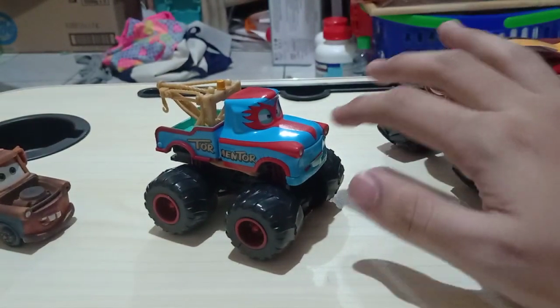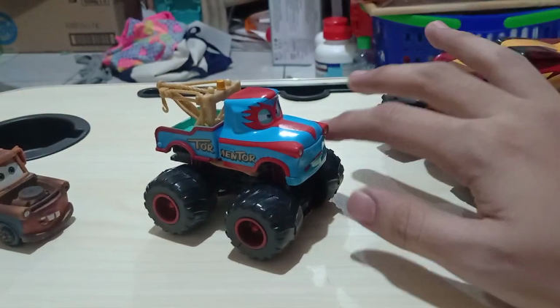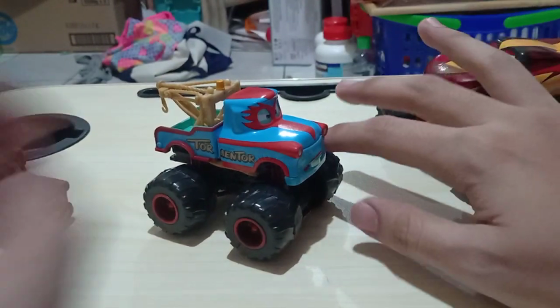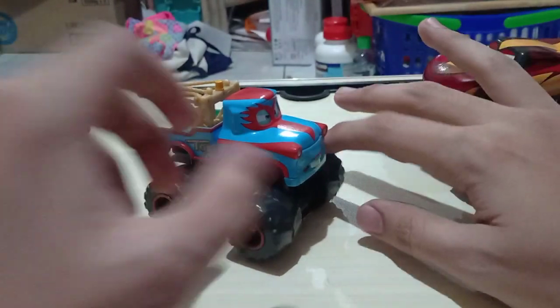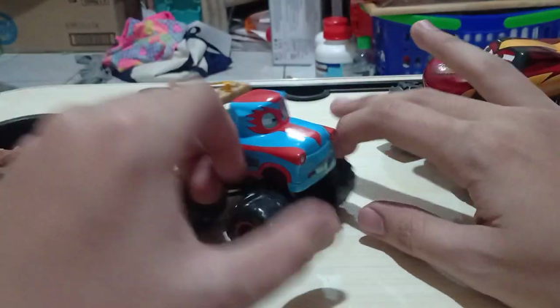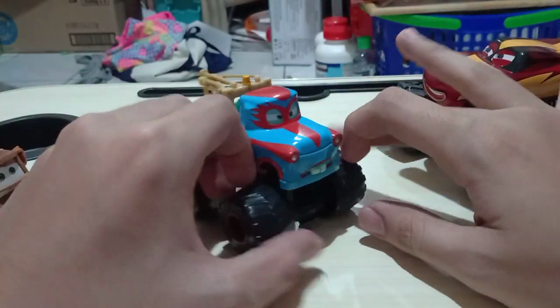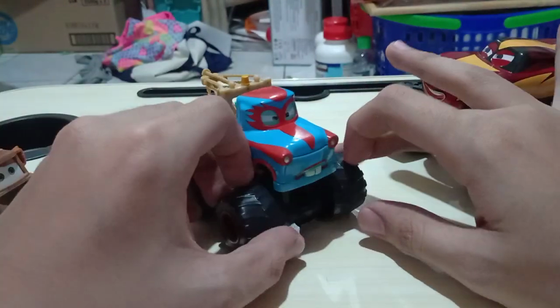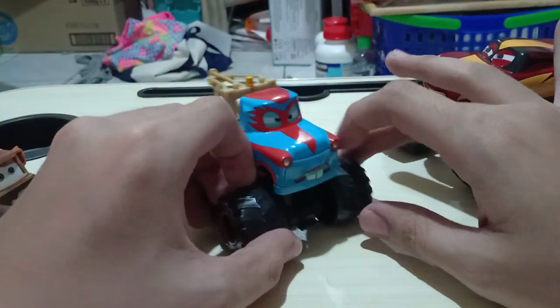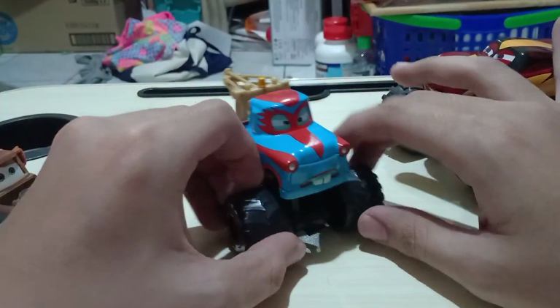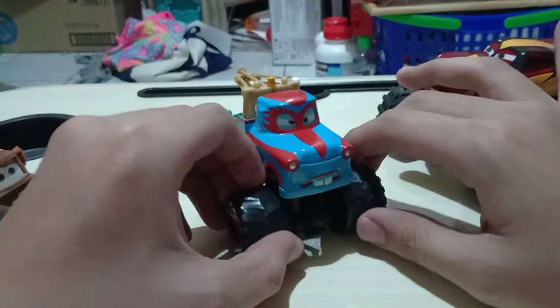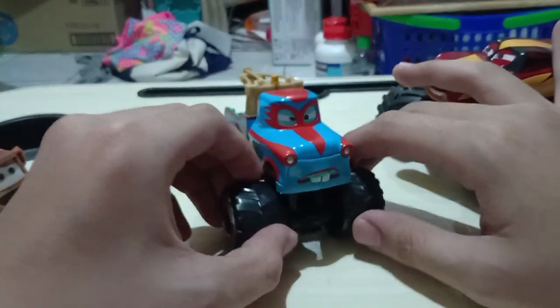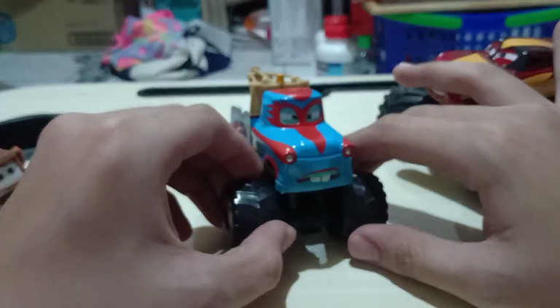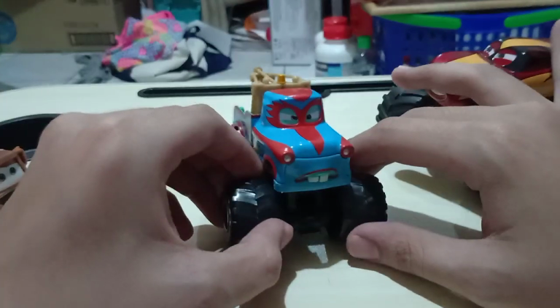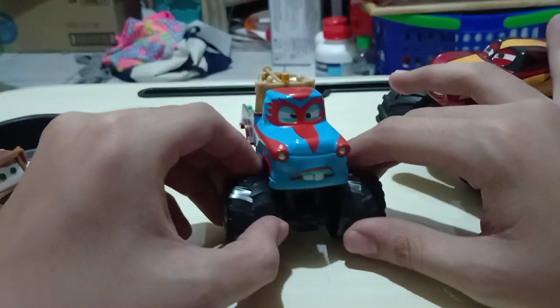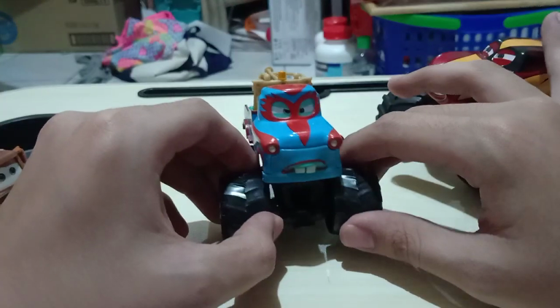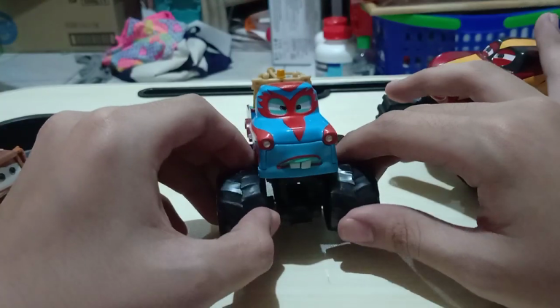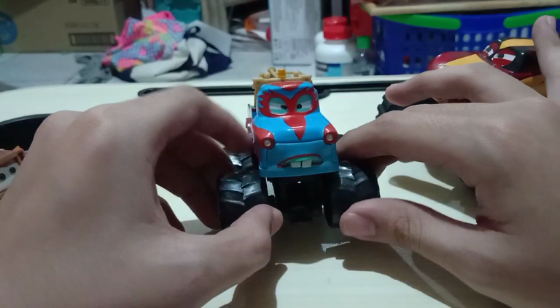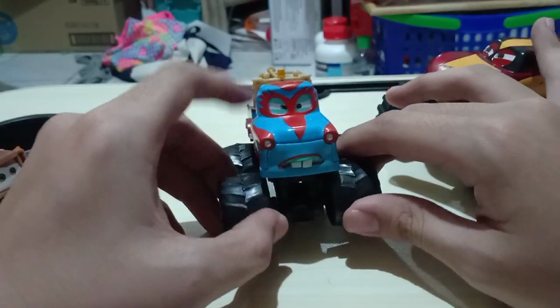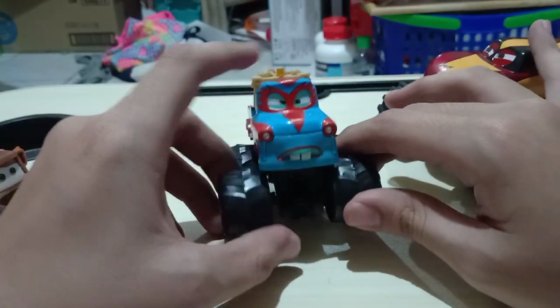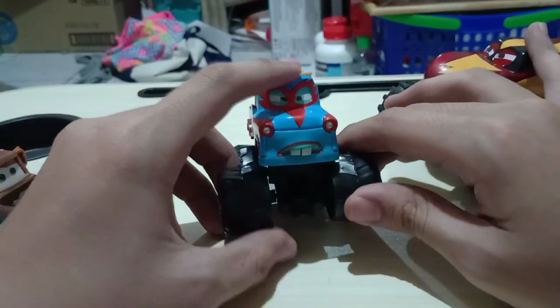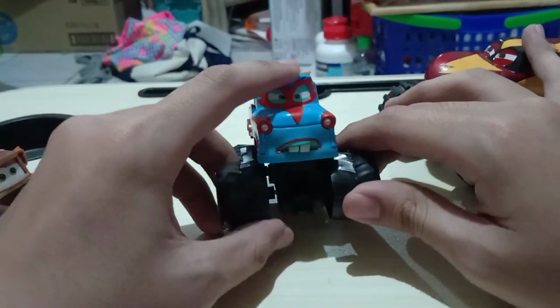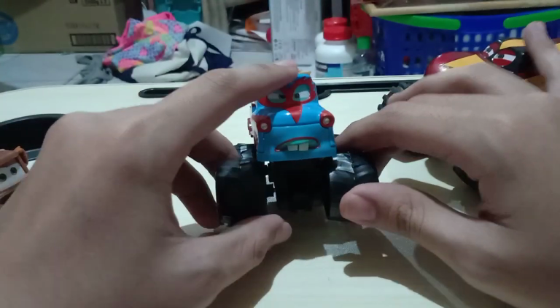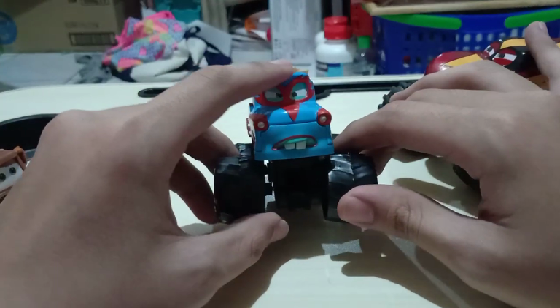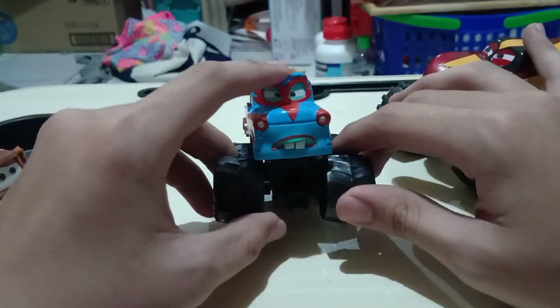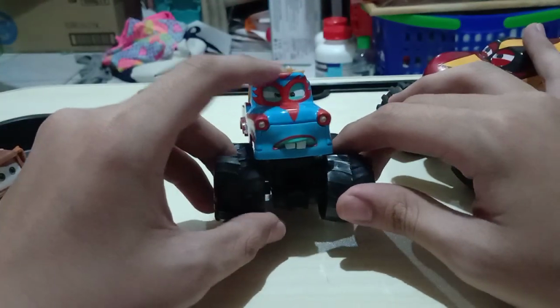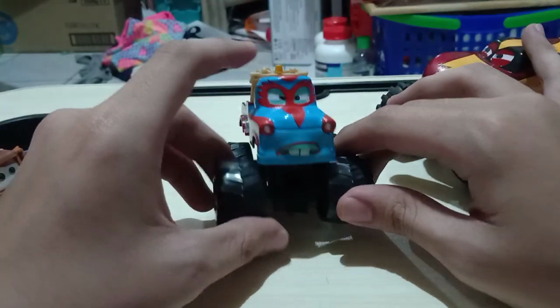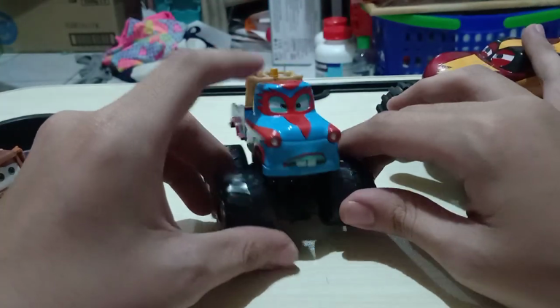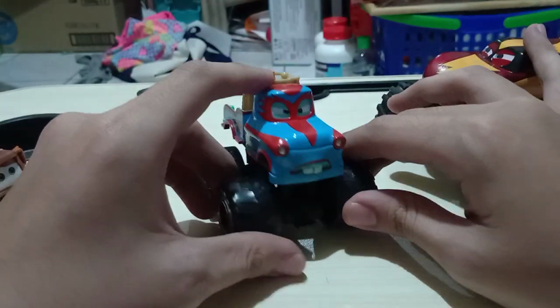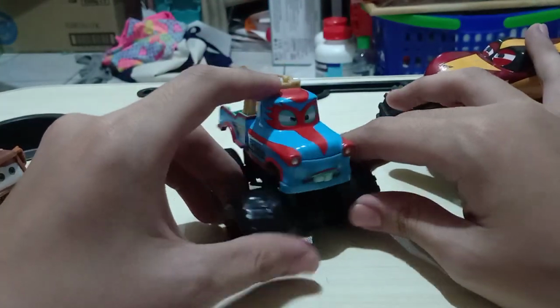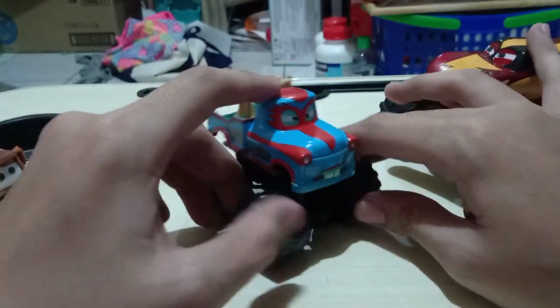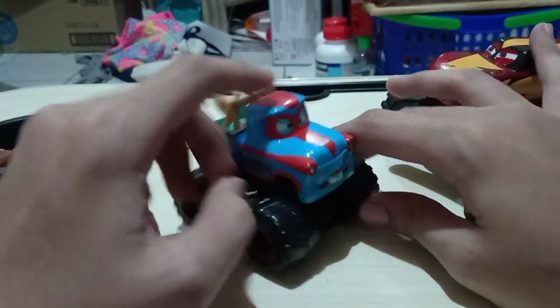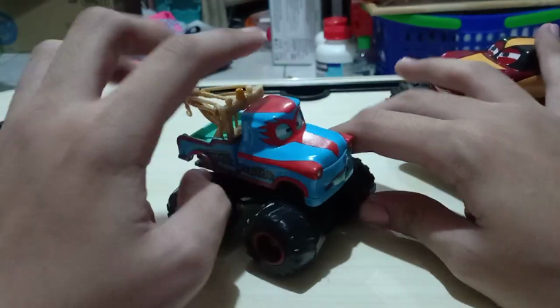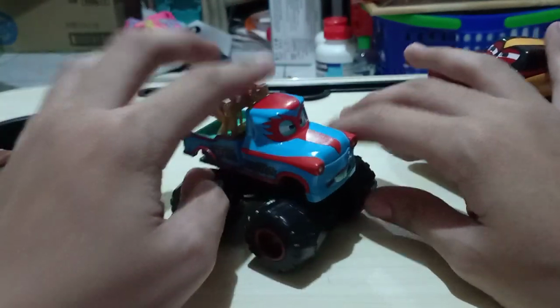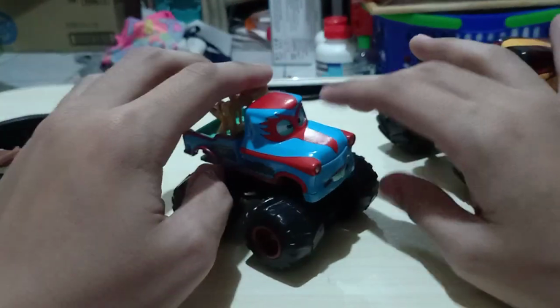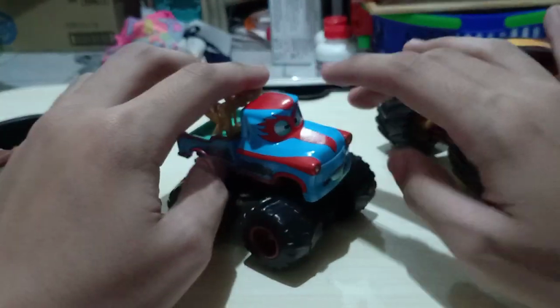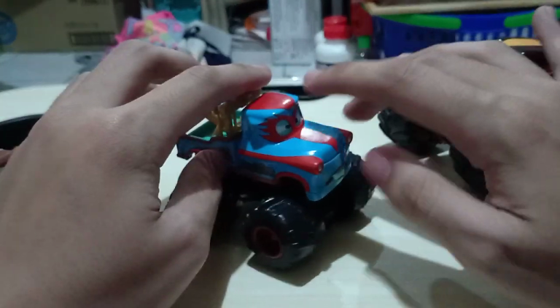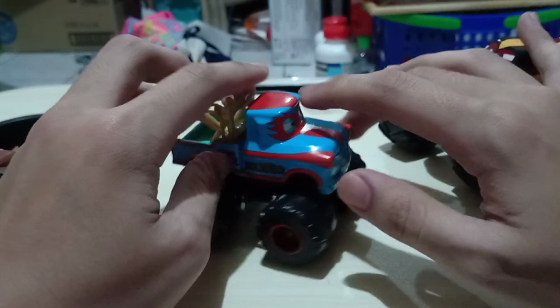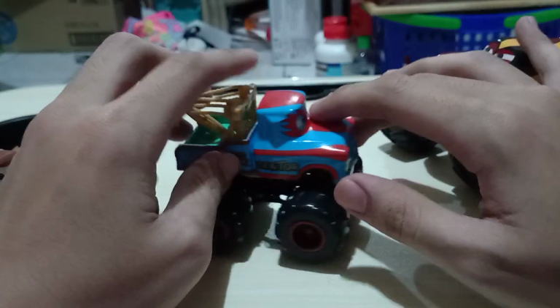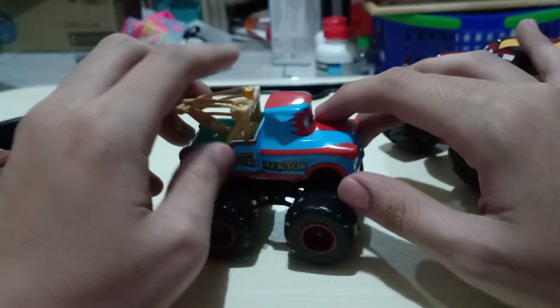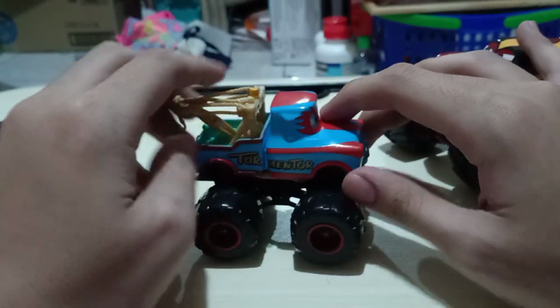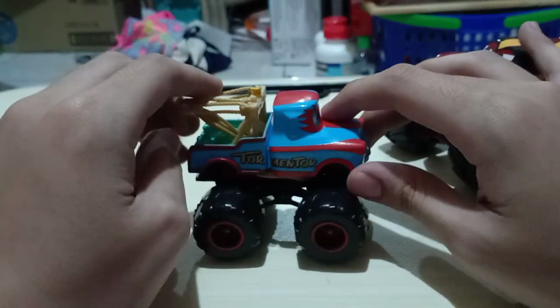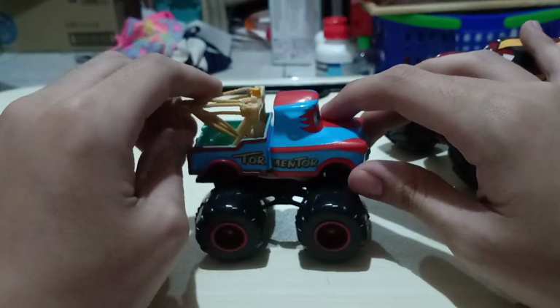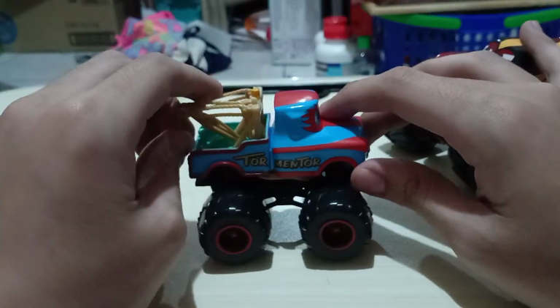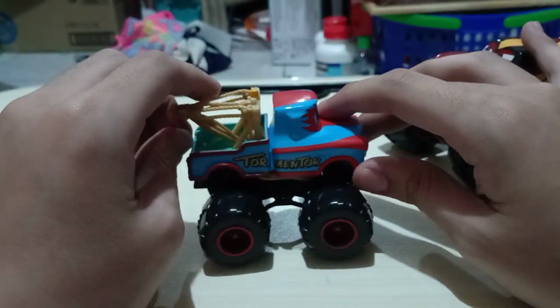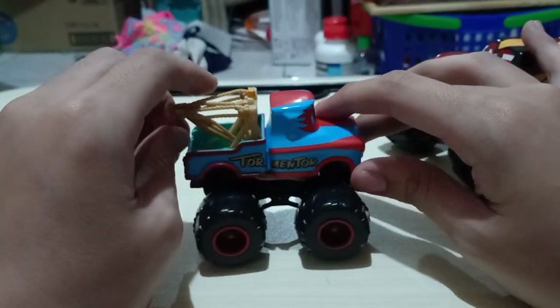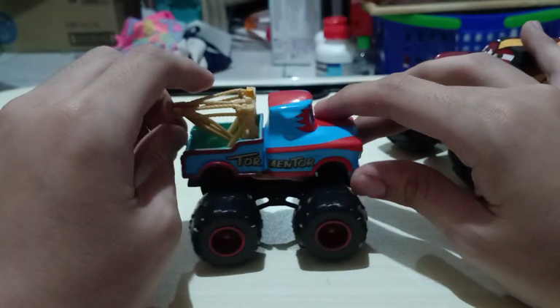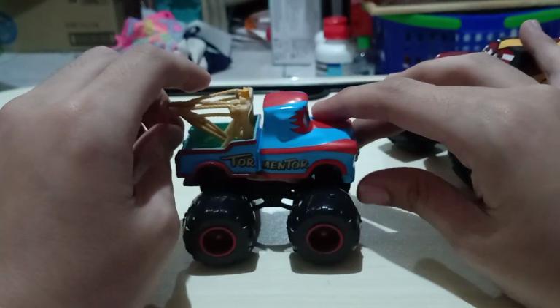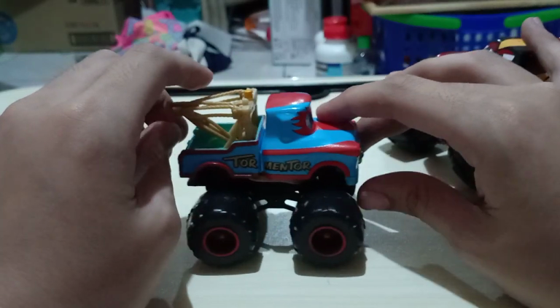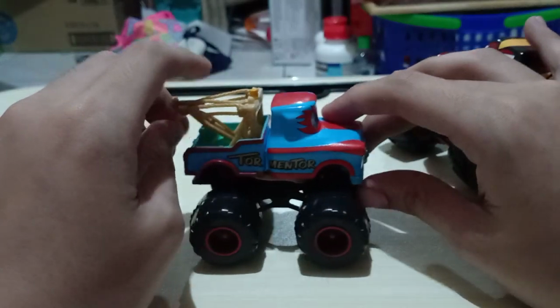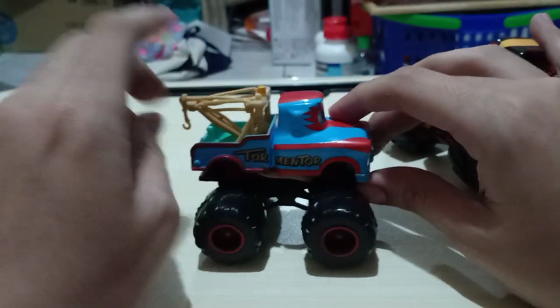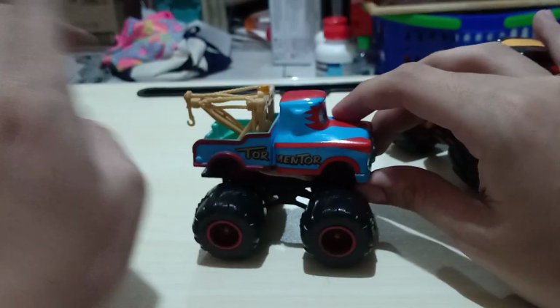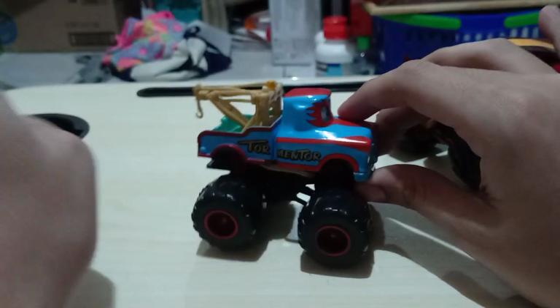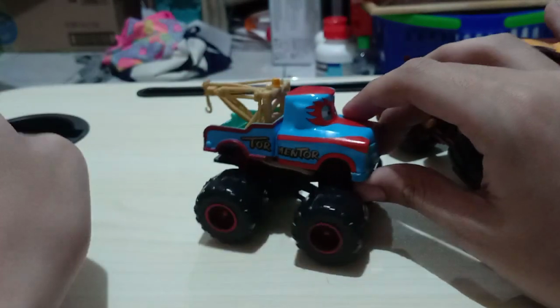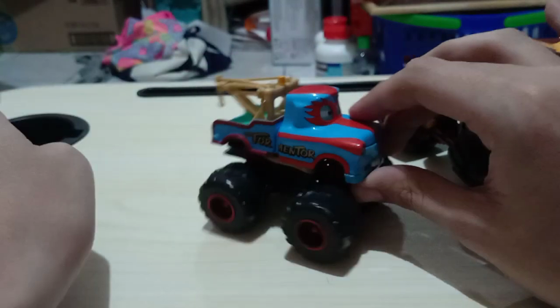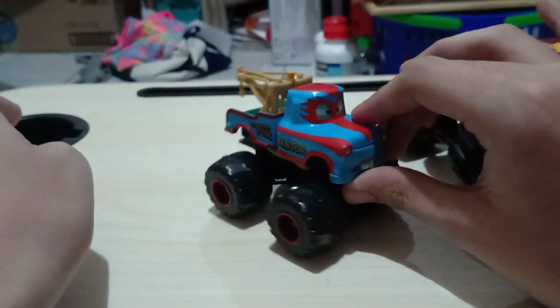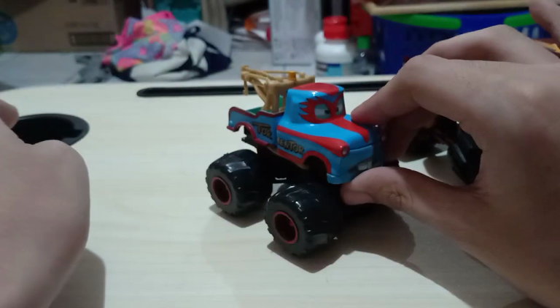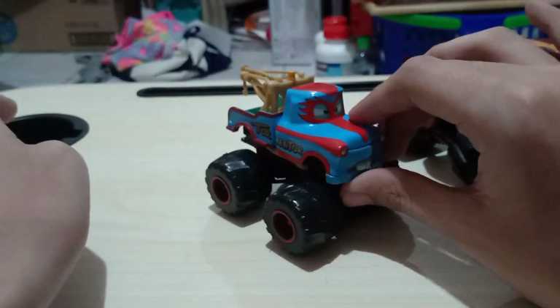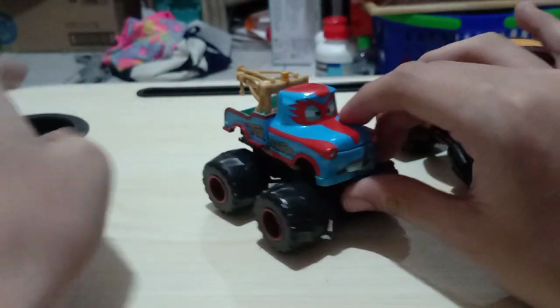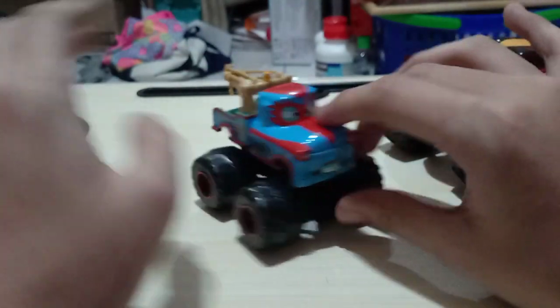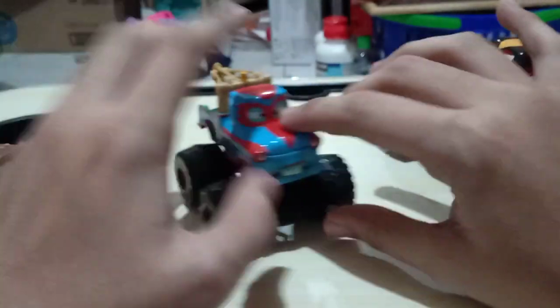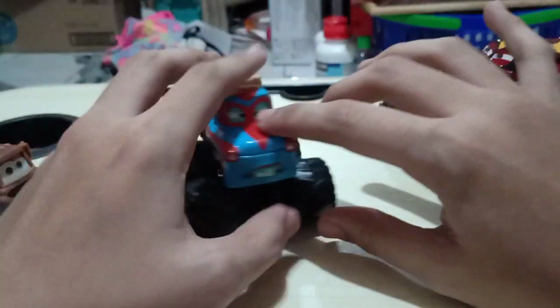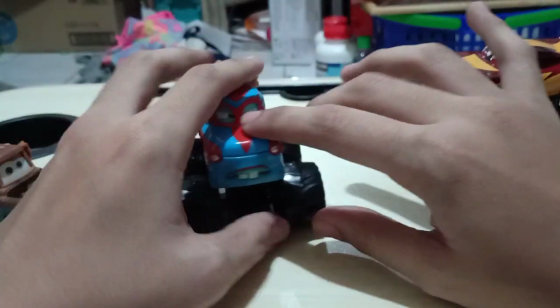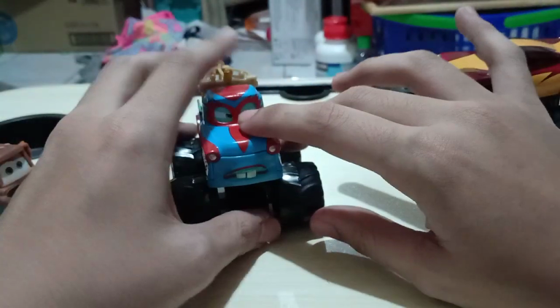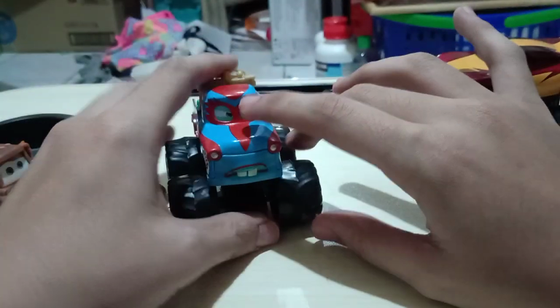Hi guys, this is Disney Pixar Cars over again. Today I'll be reviewing my Disney Pixar Cars Toon Star Tormentor. So here he is.